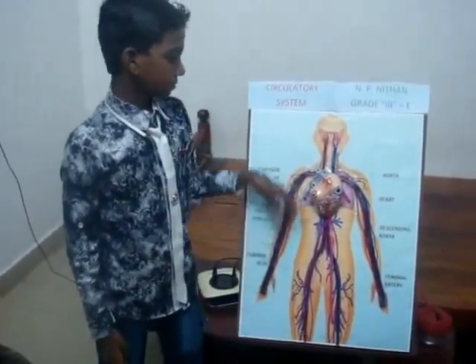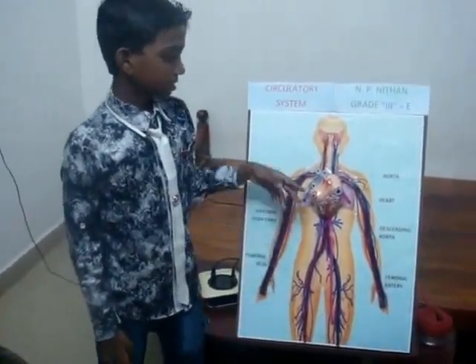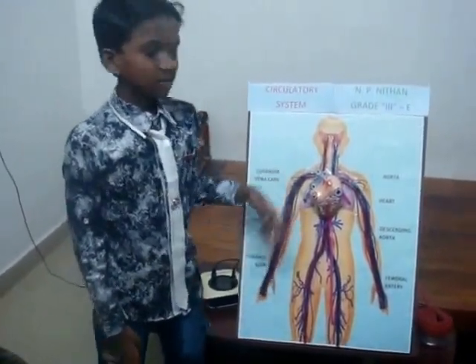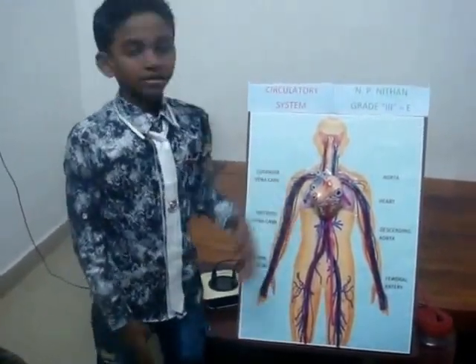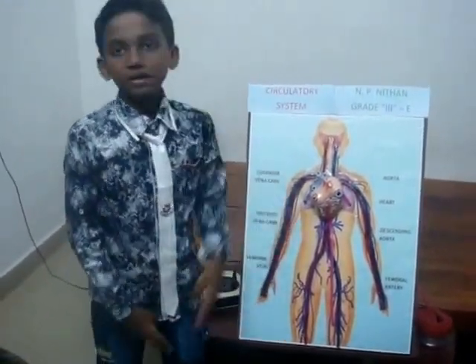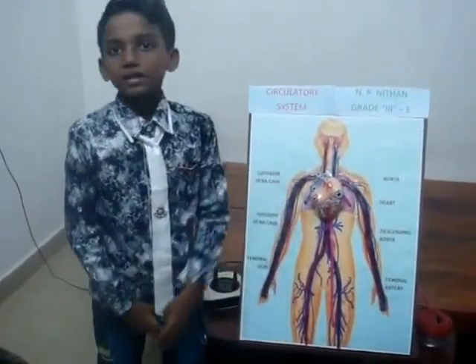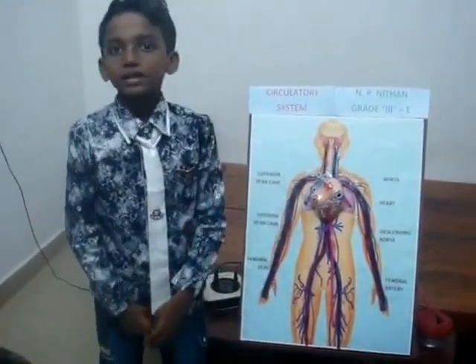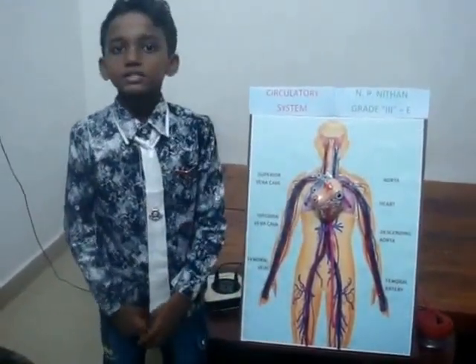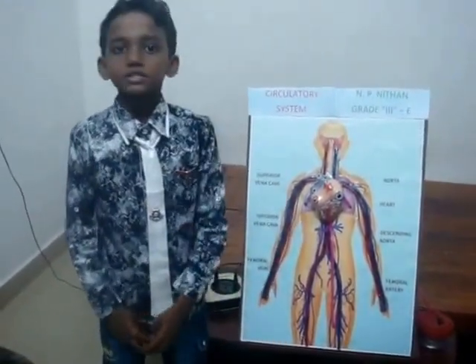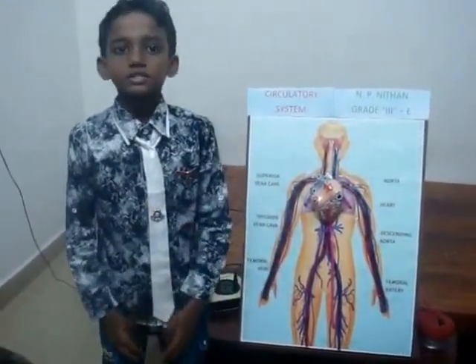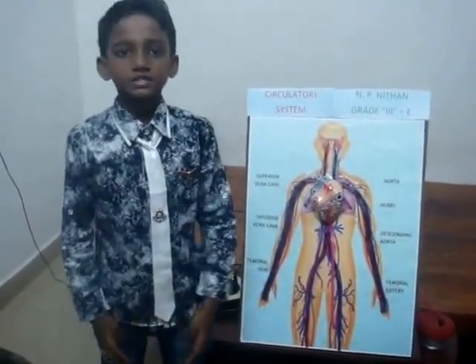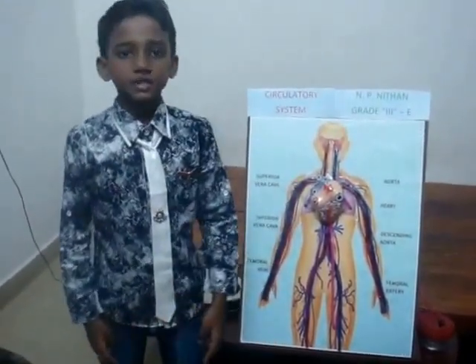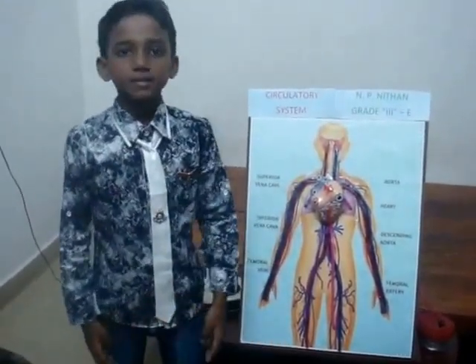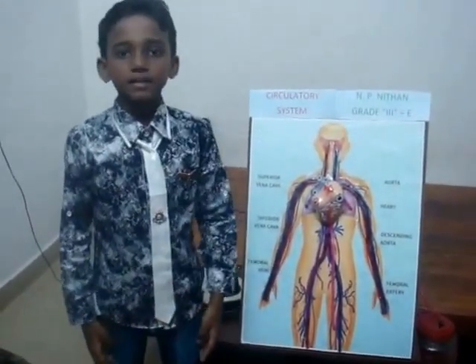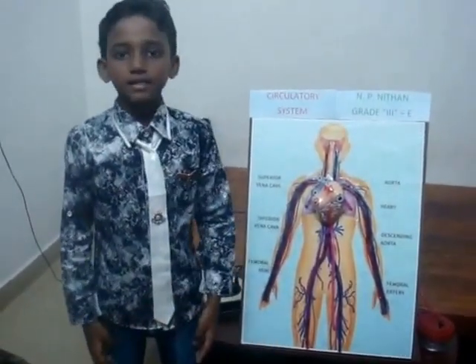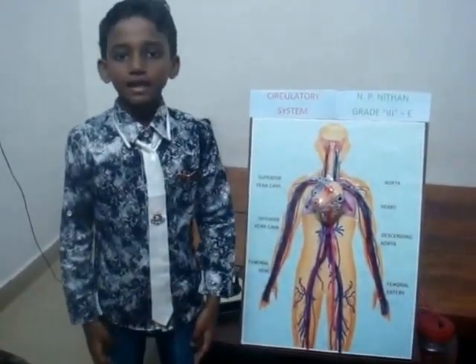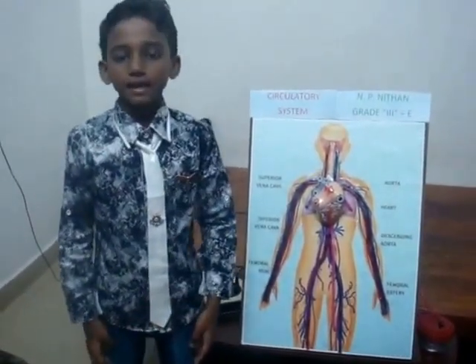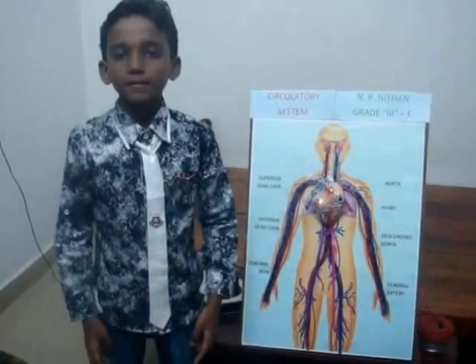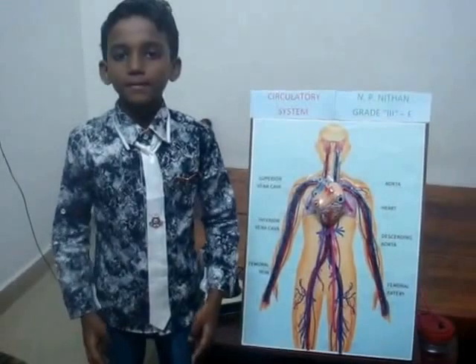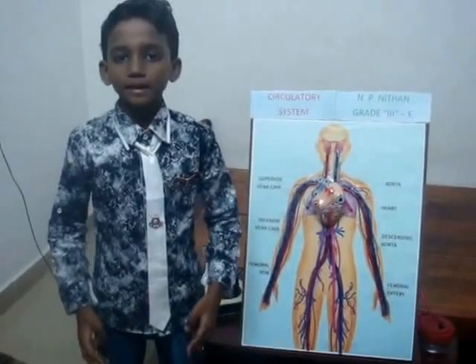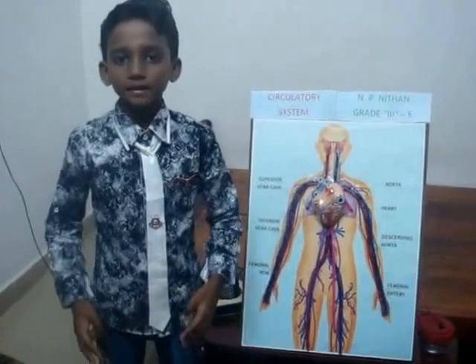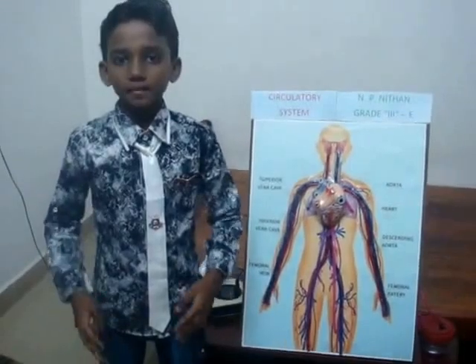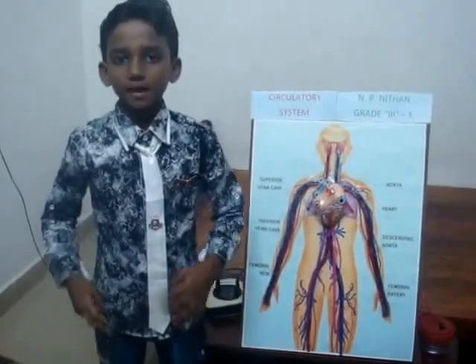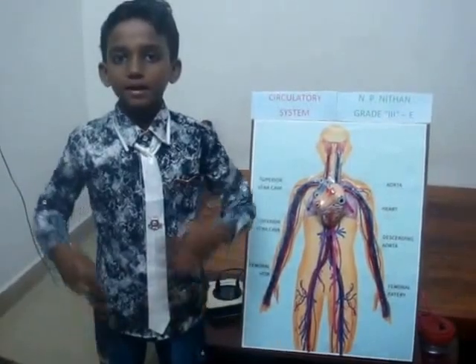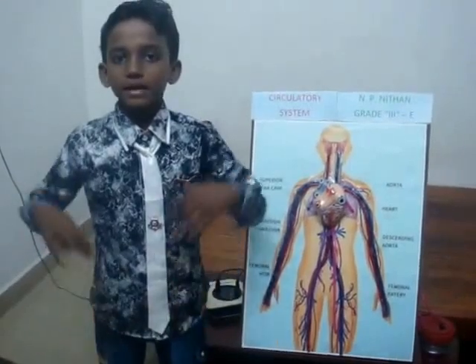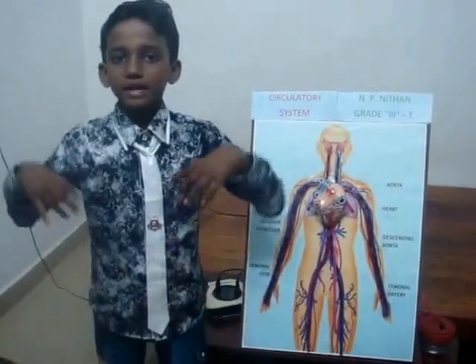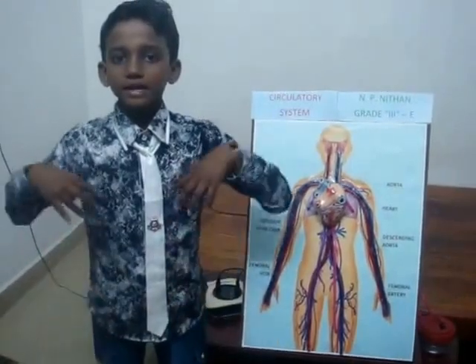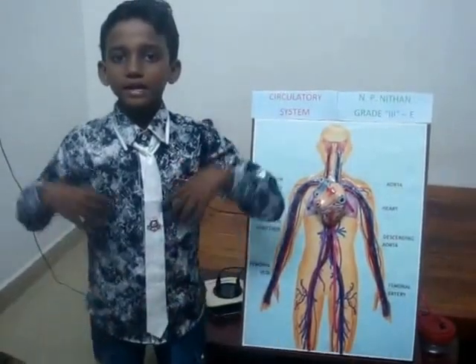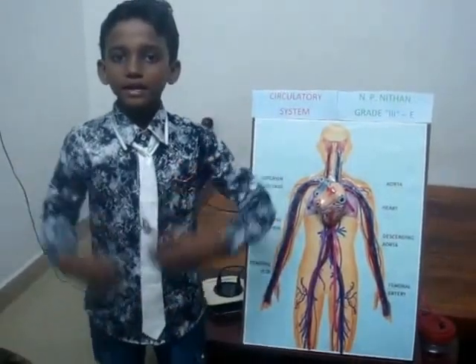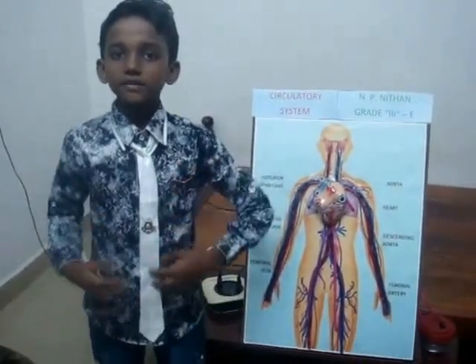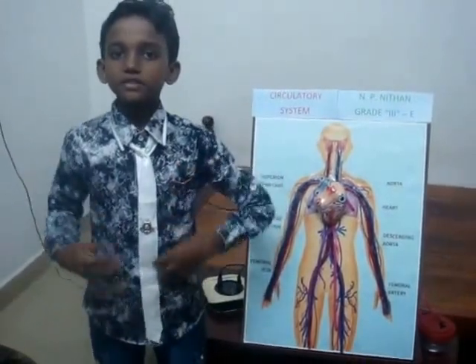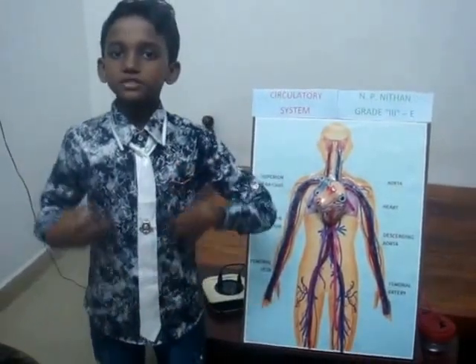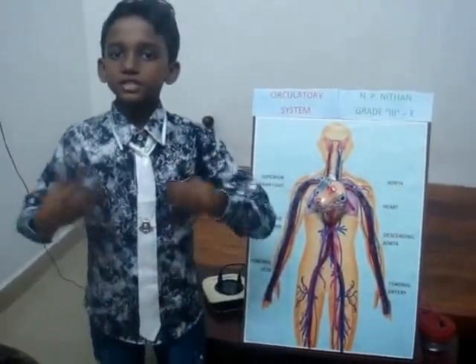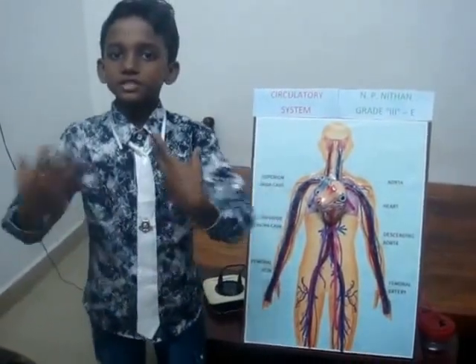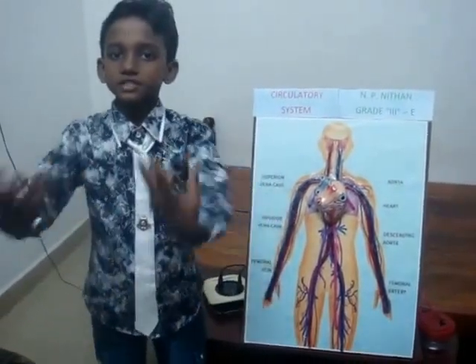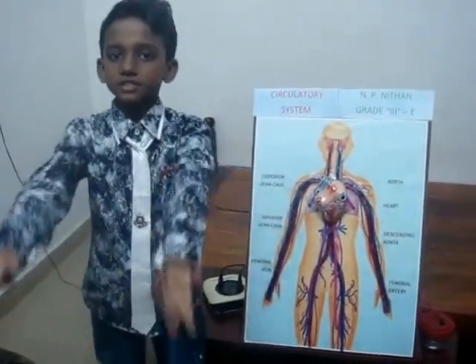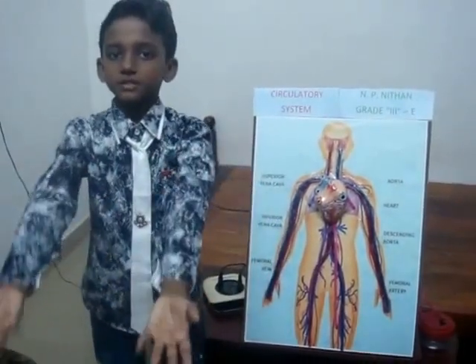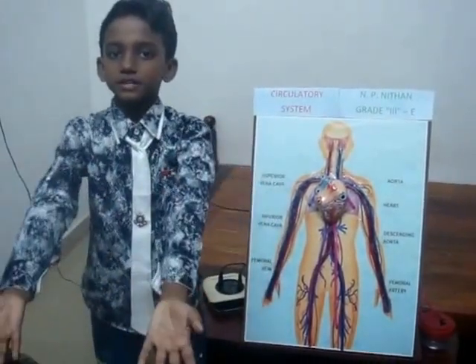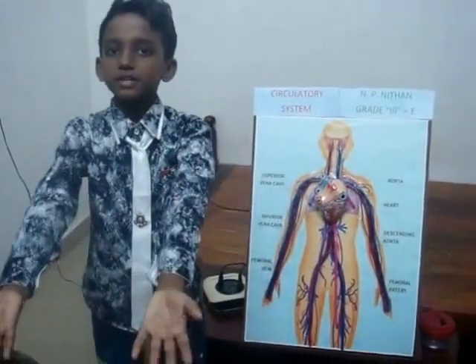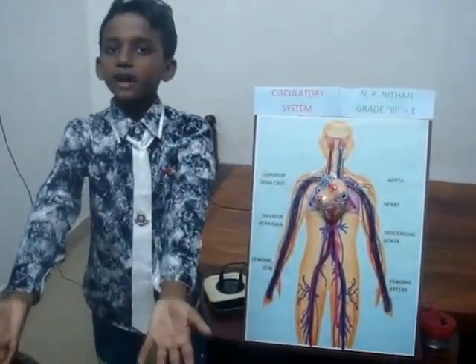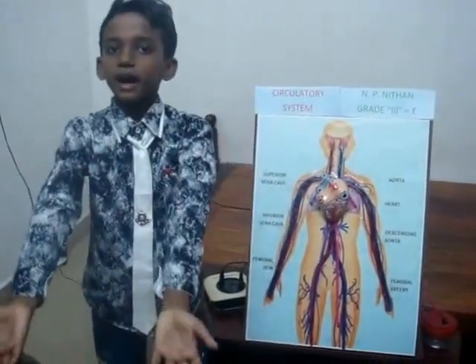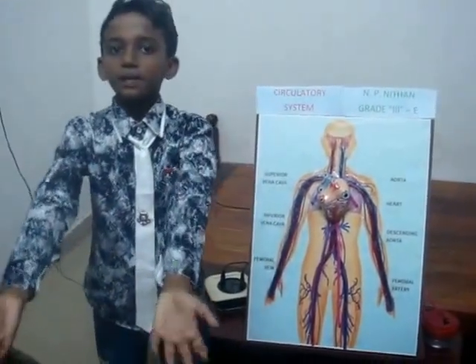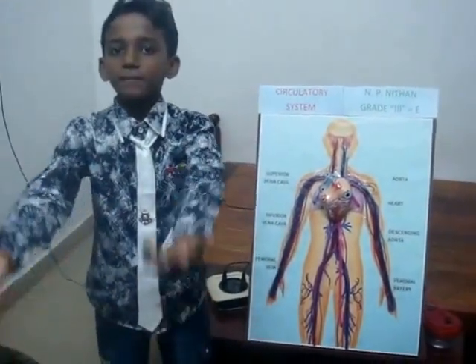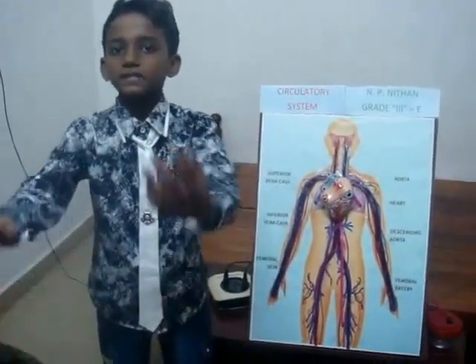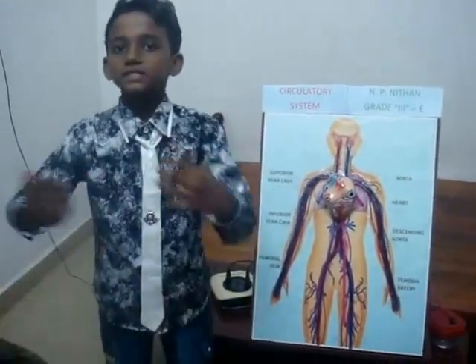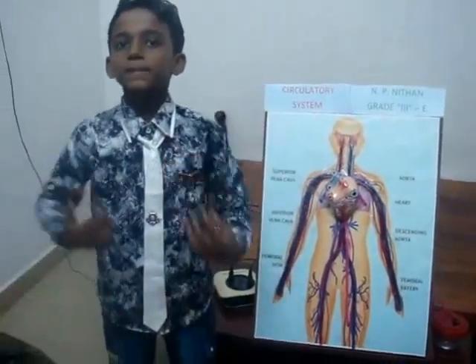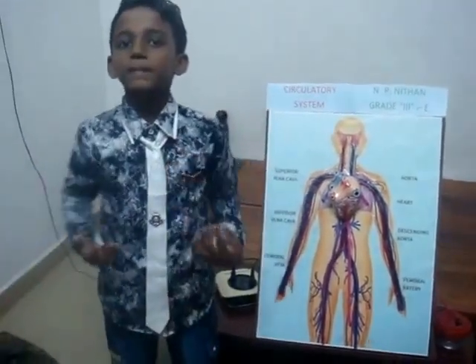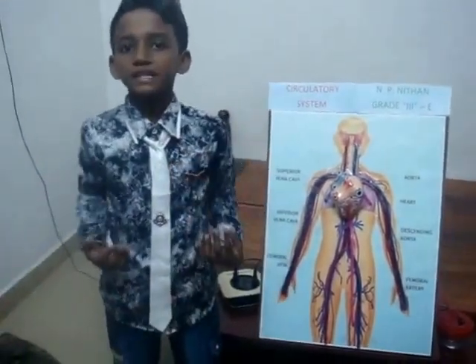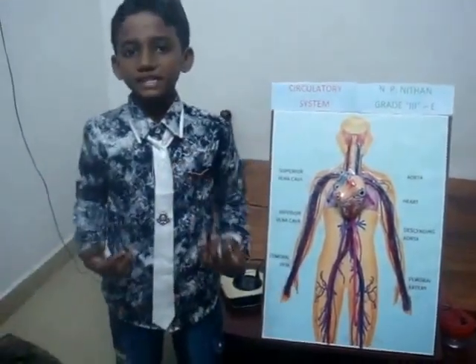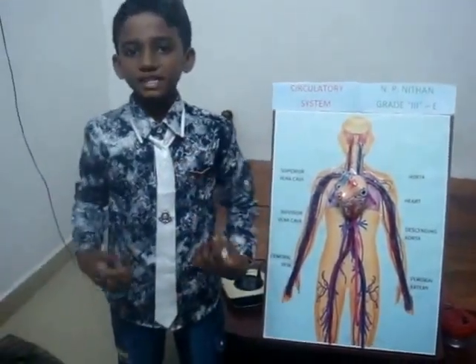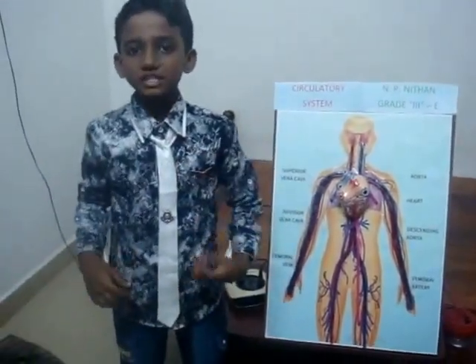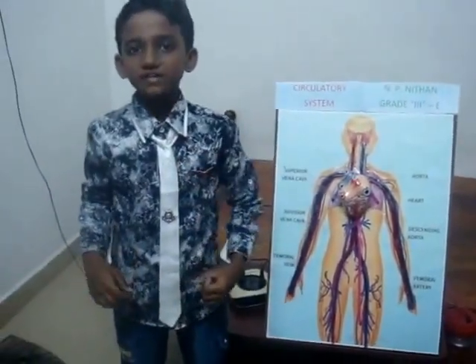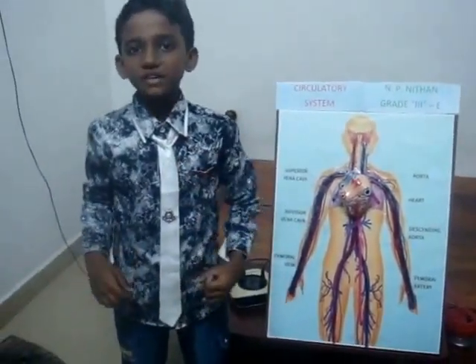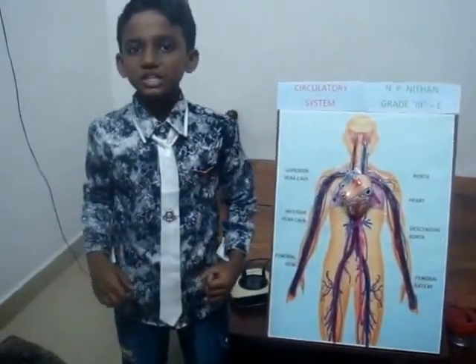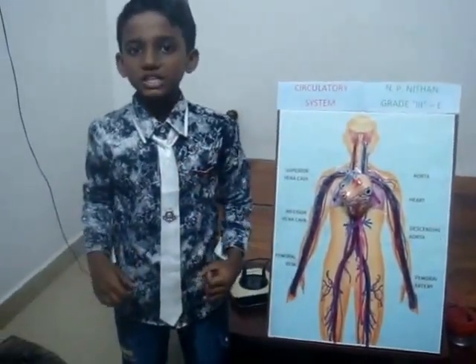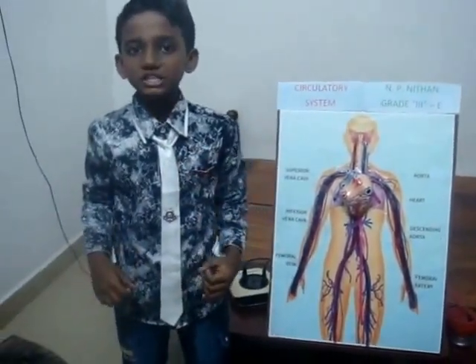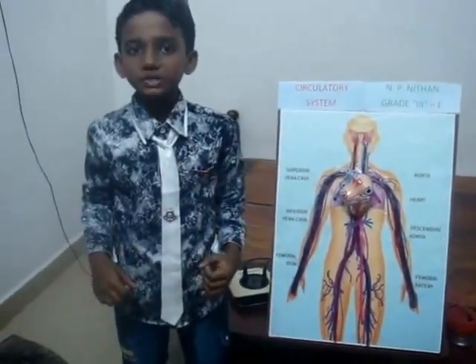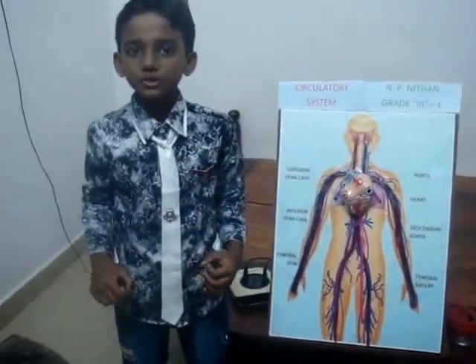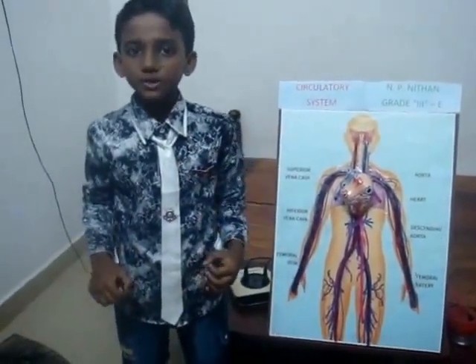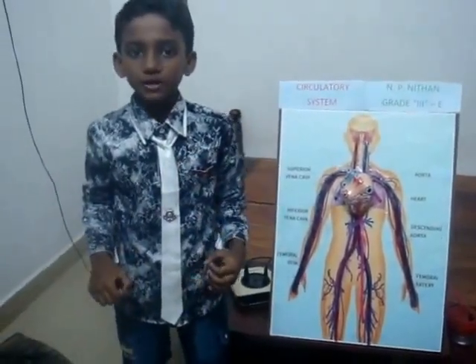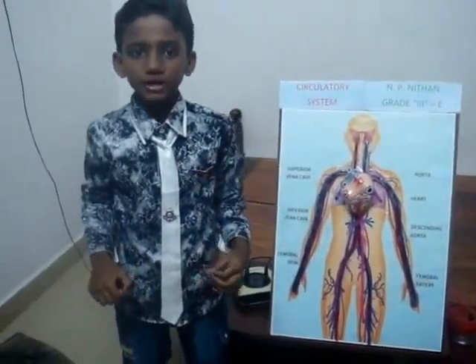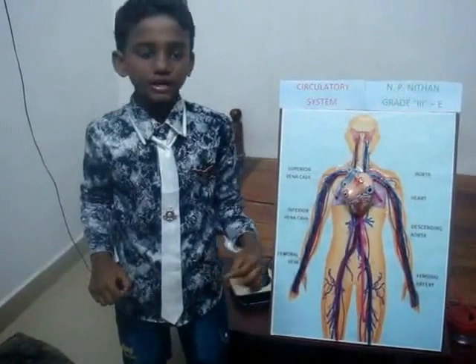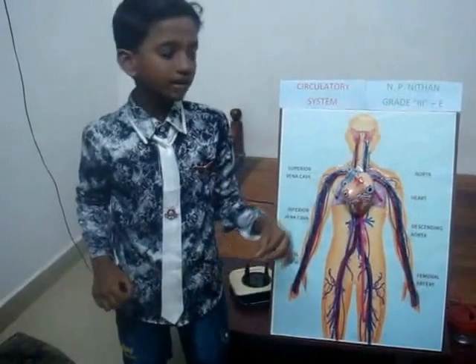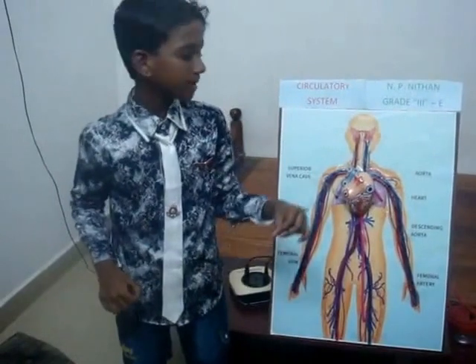The circulation system is like a delivery system. It delivers things you need and picks up and takes away things you don't need.